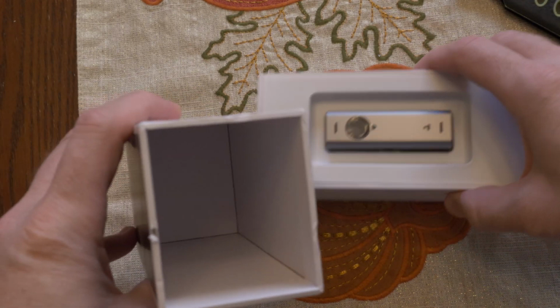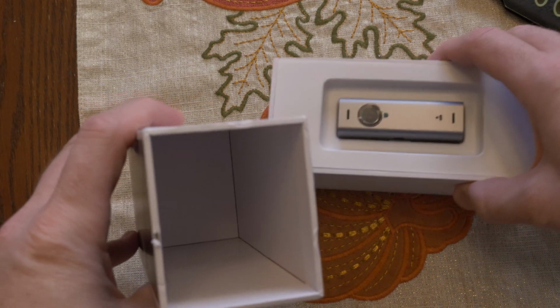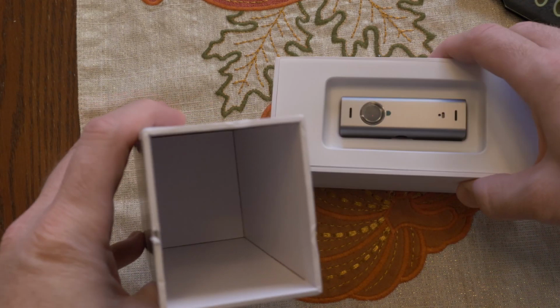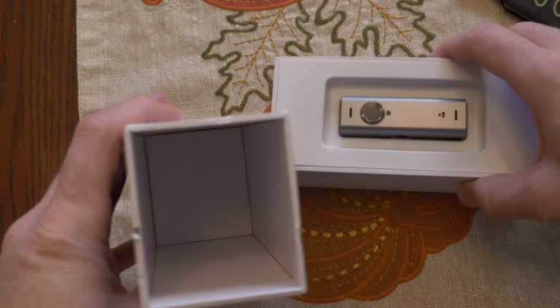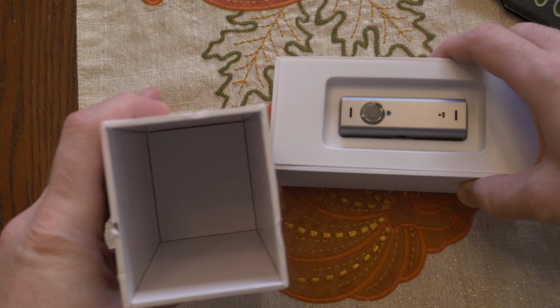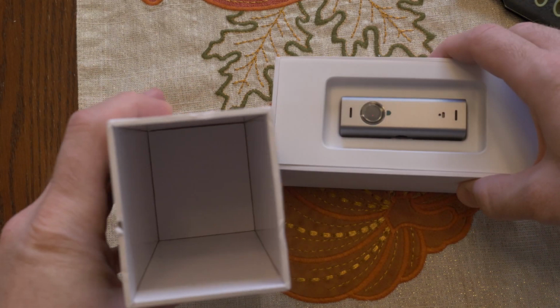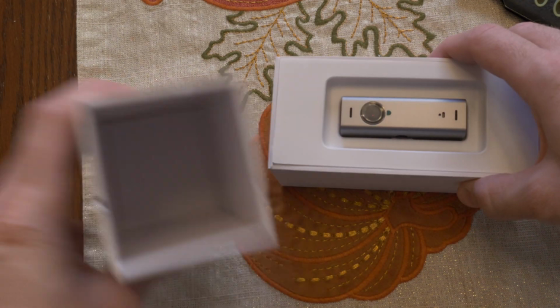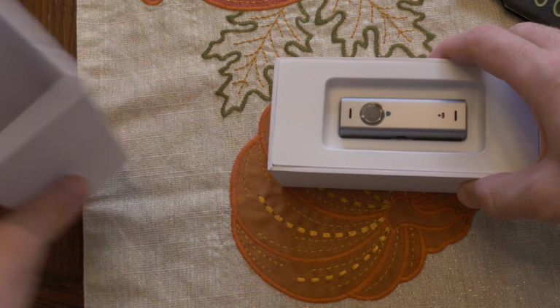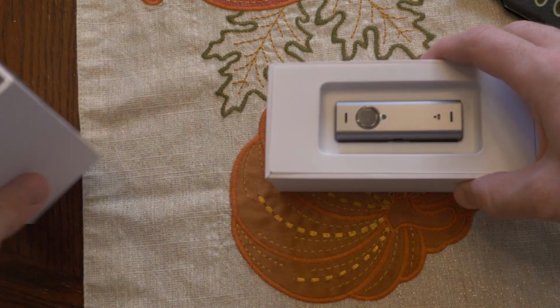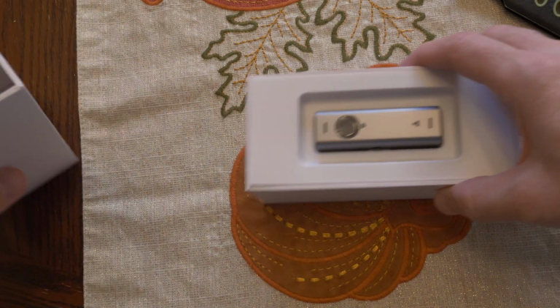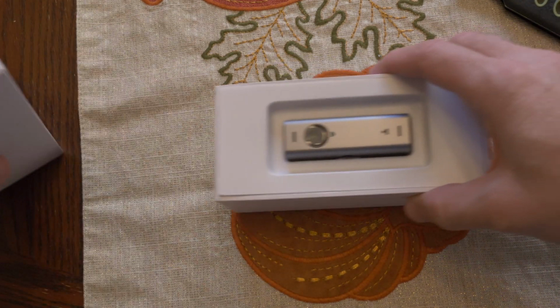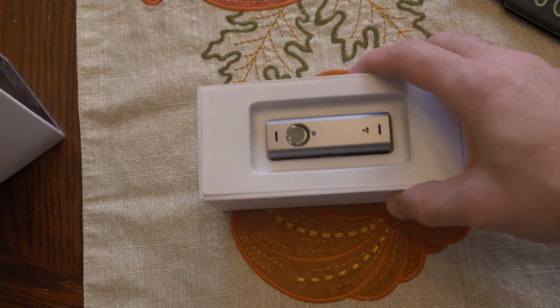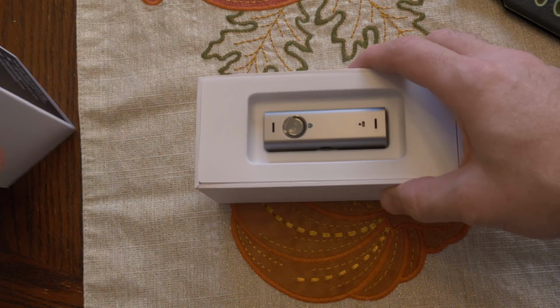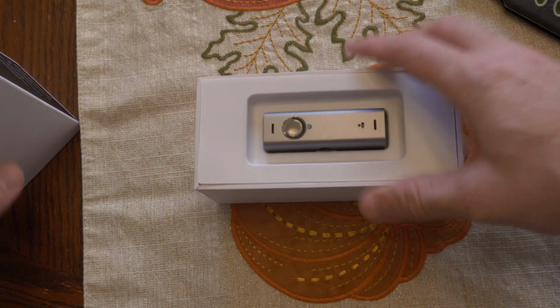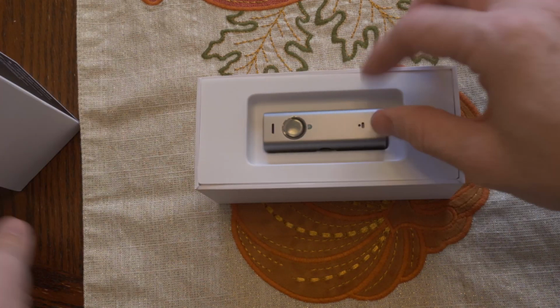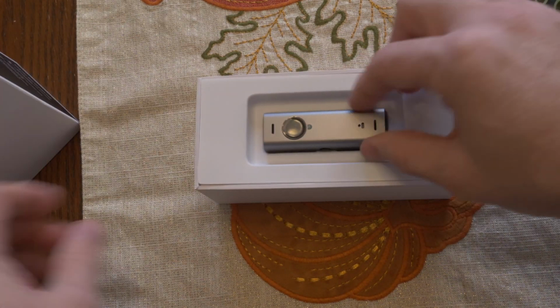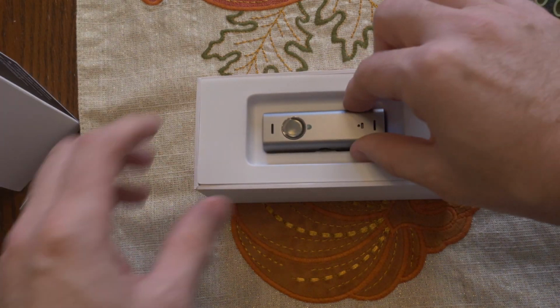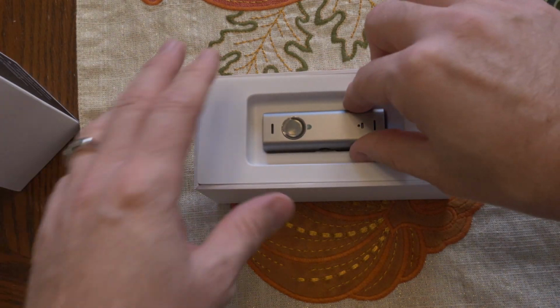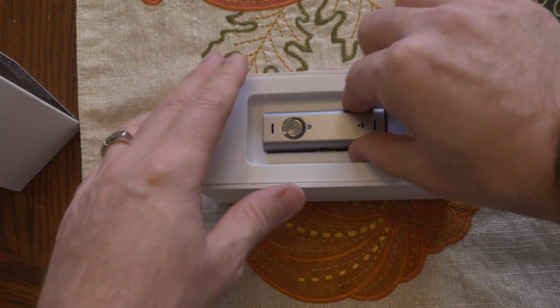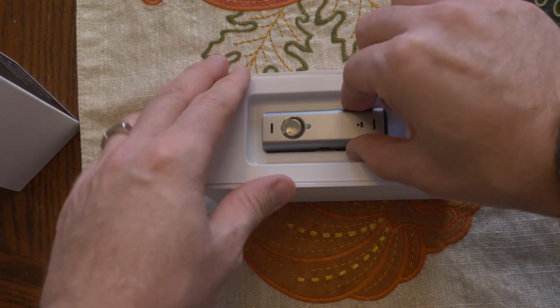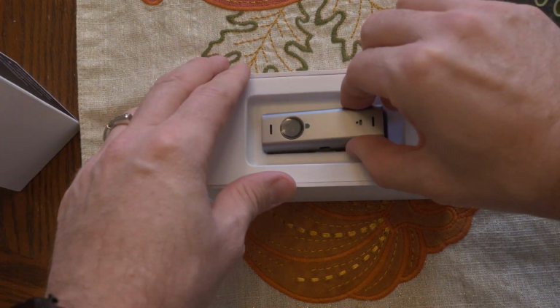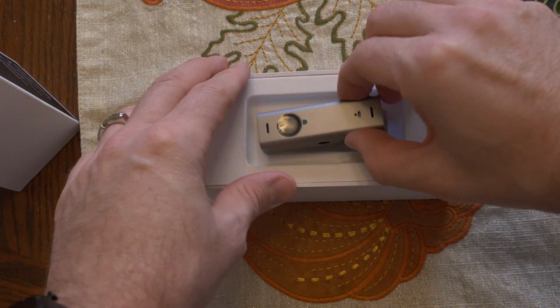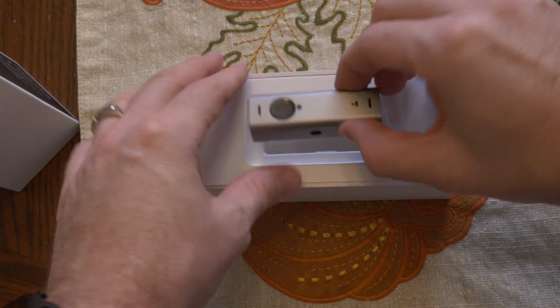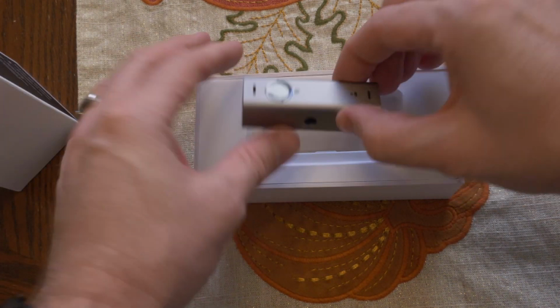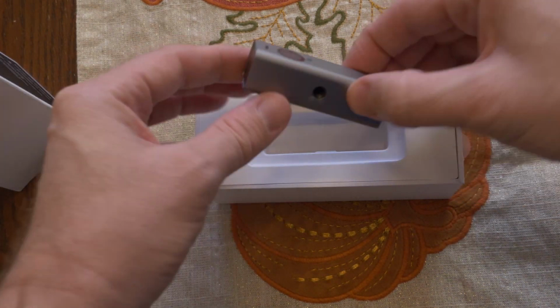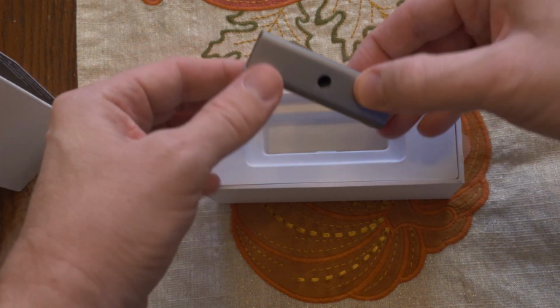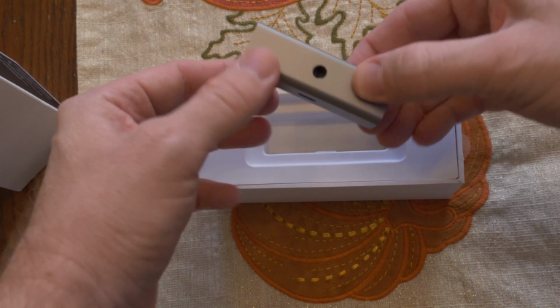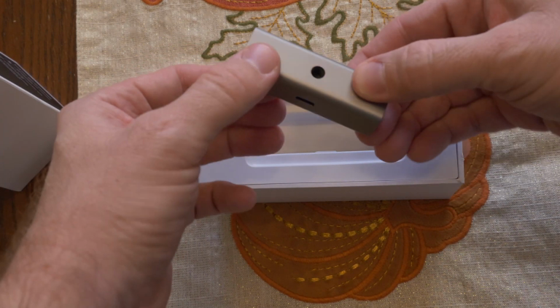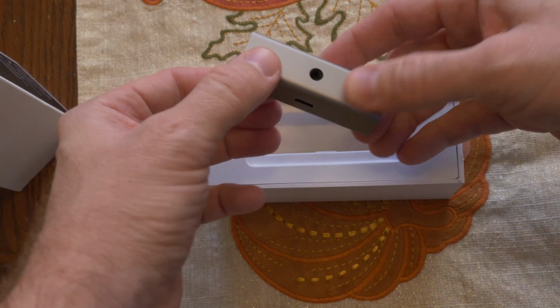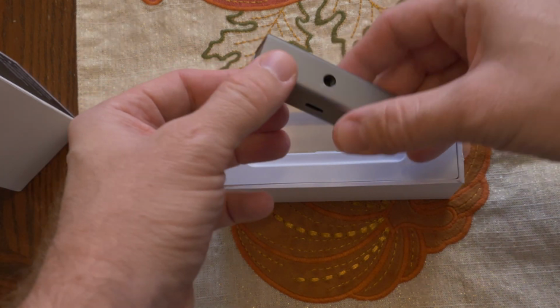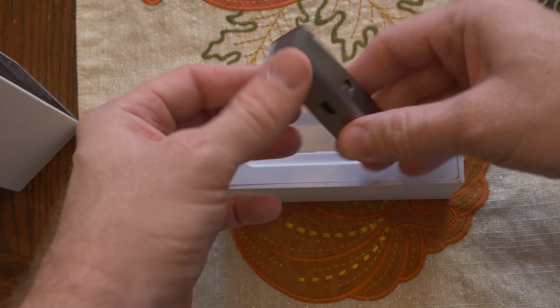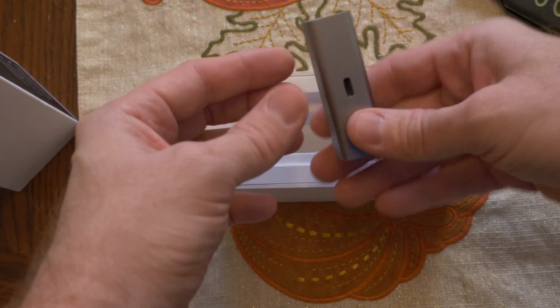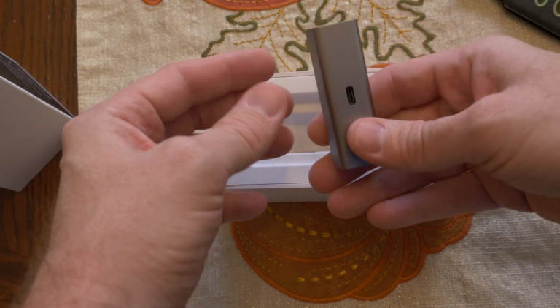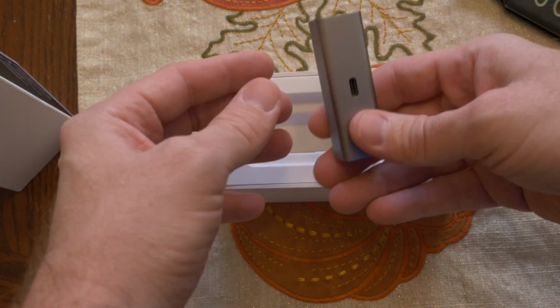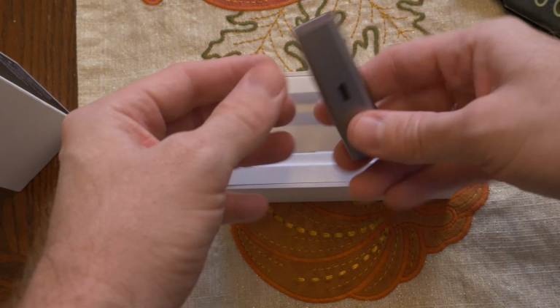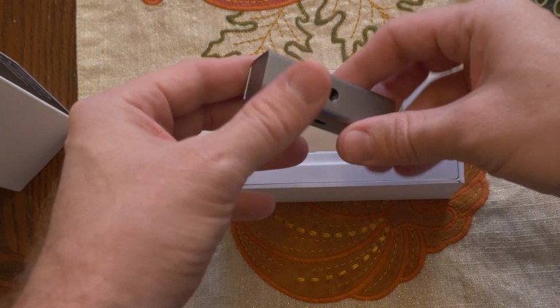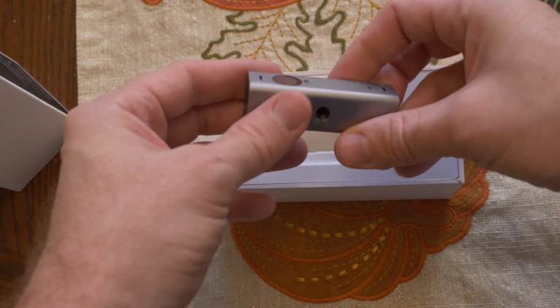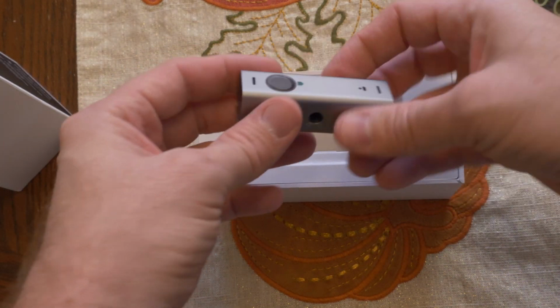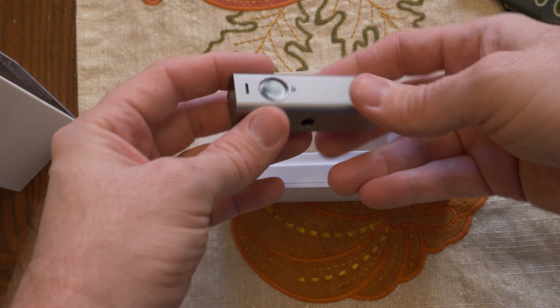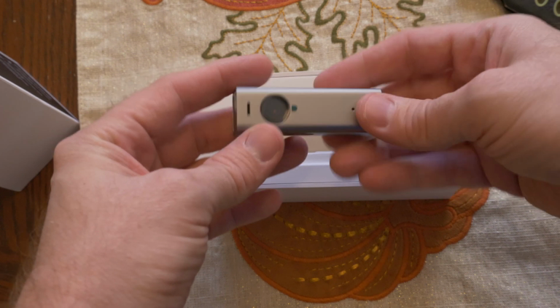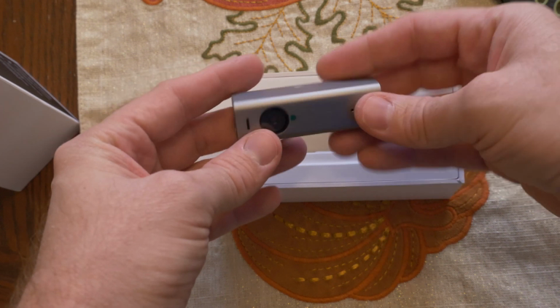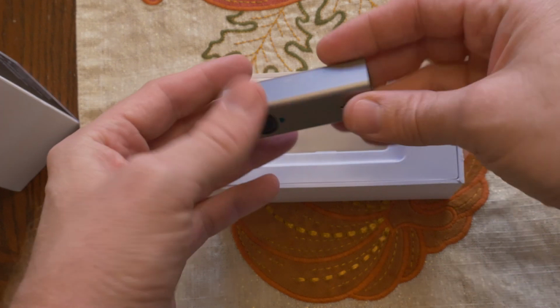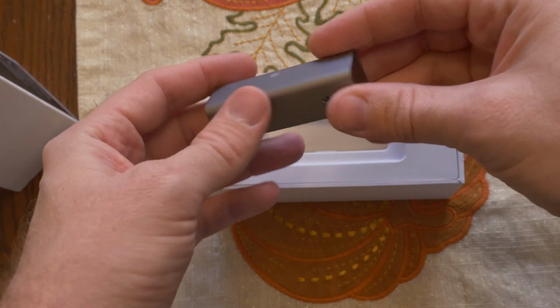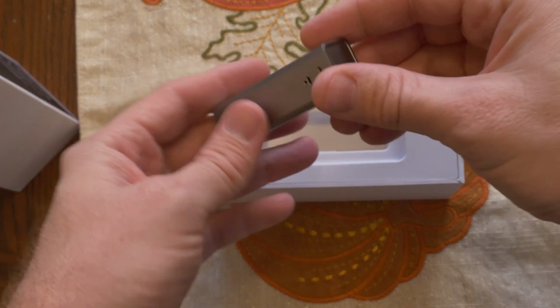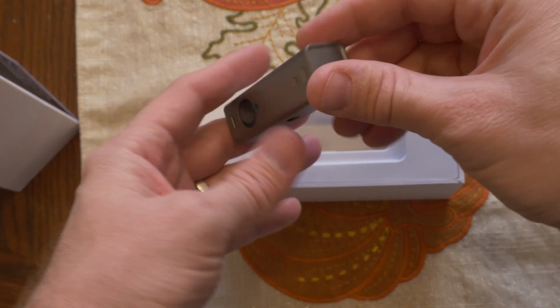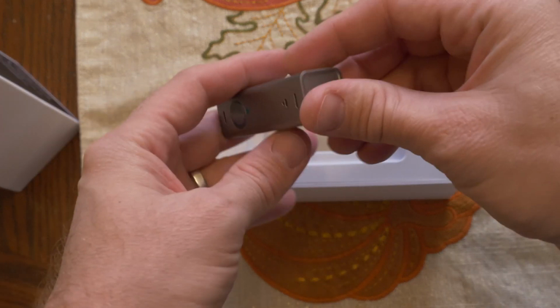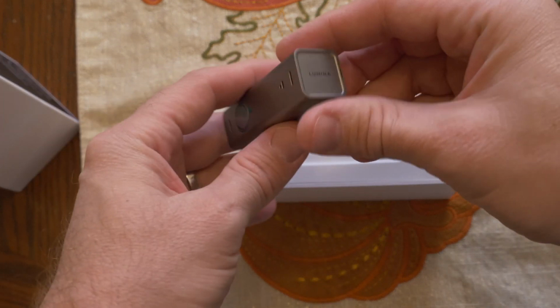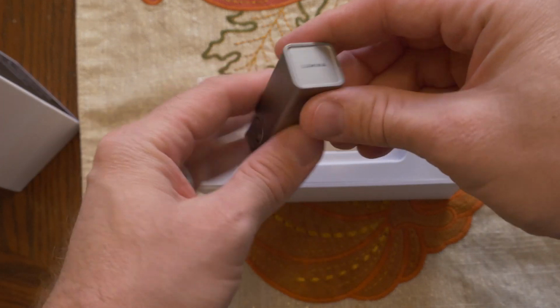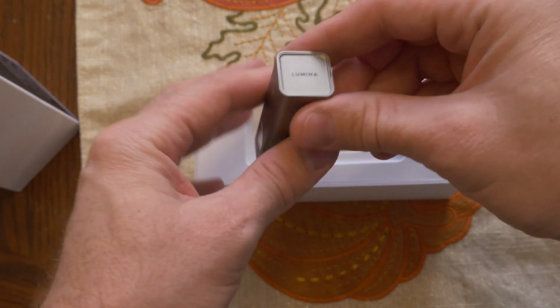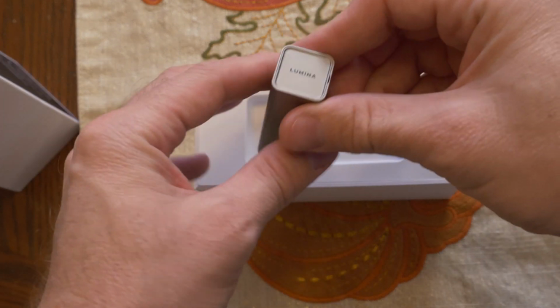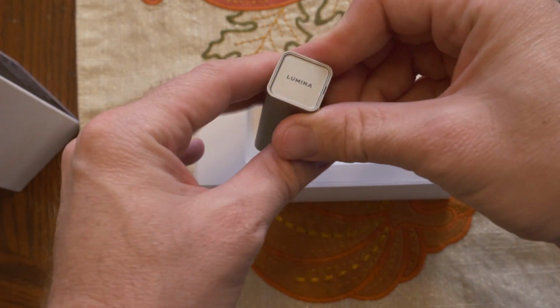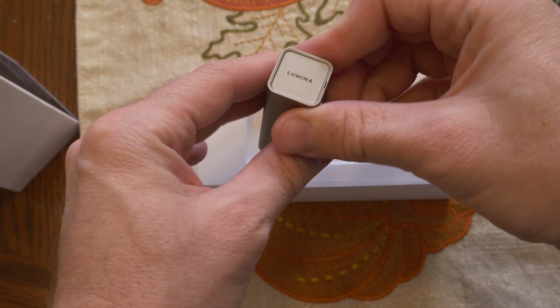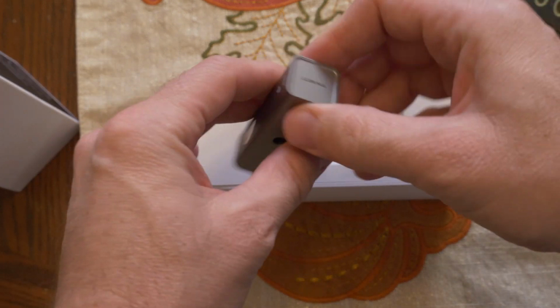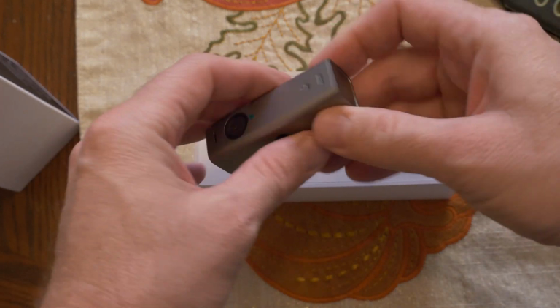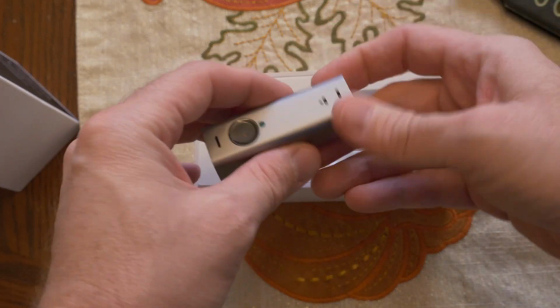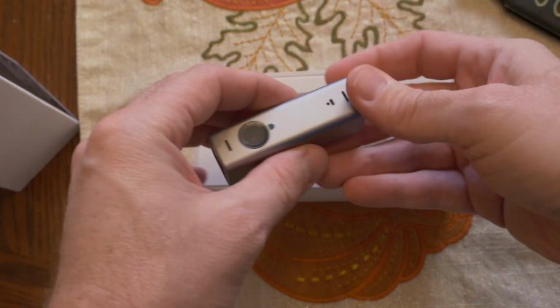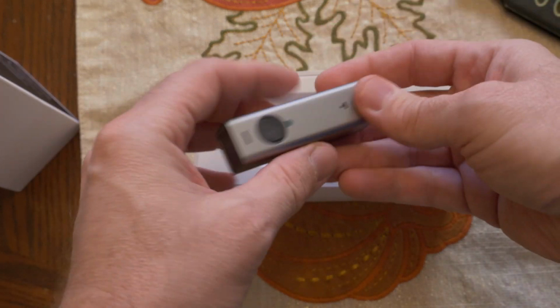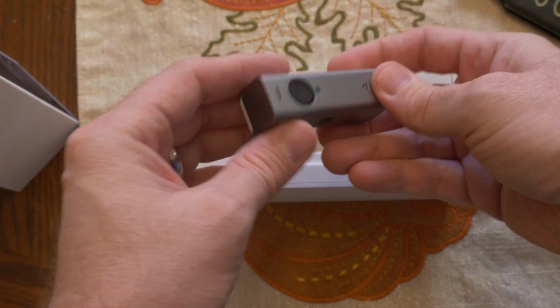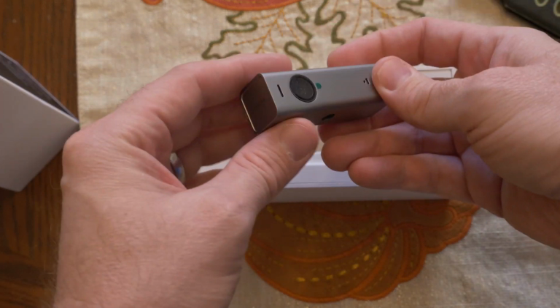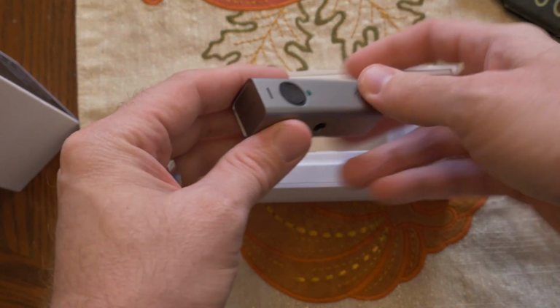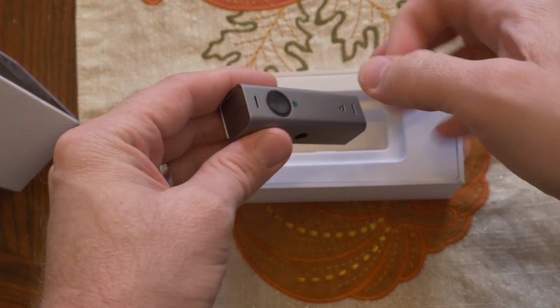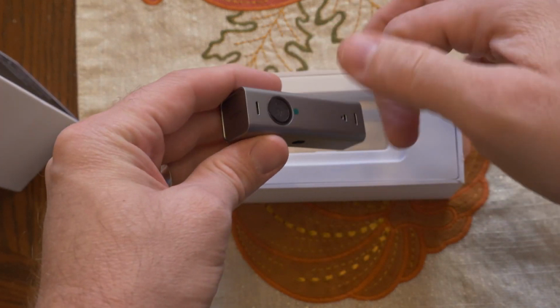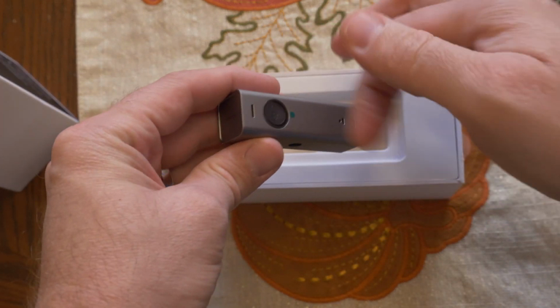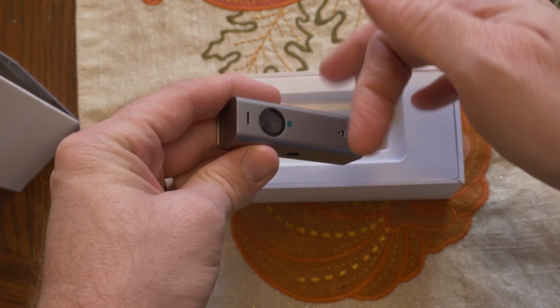There's nothing else in the box here. We have the webcam itself, and it's a nice aluminum construction.